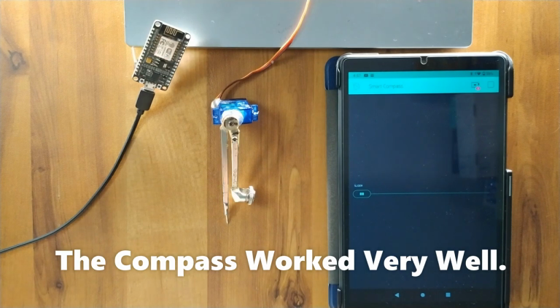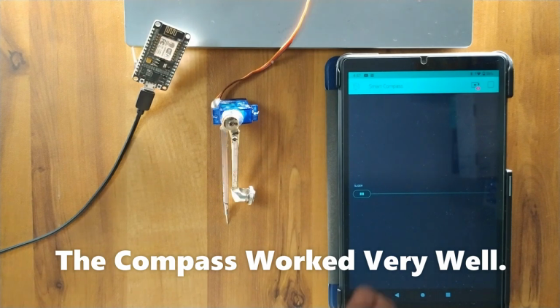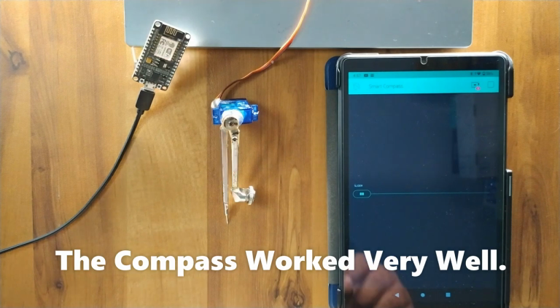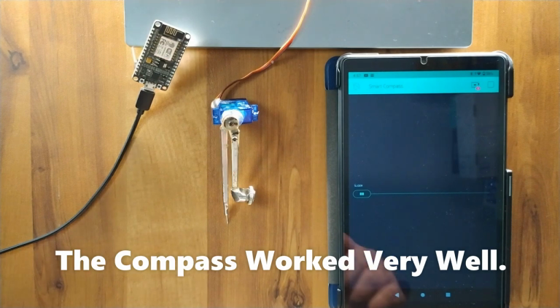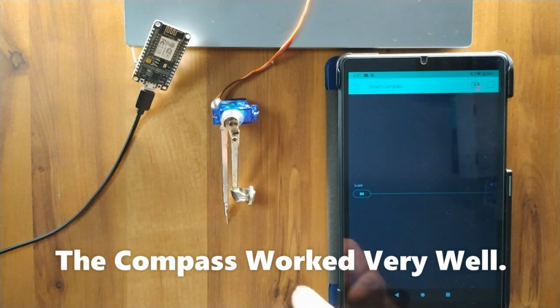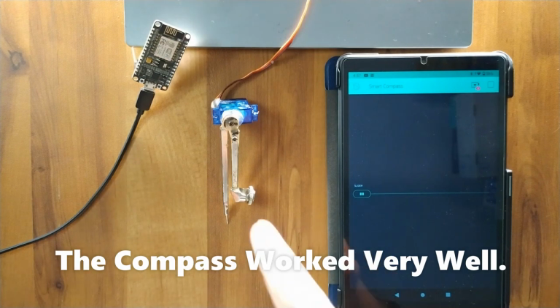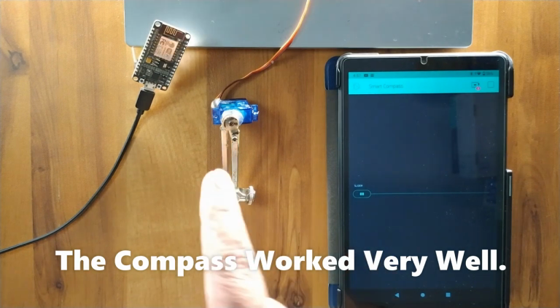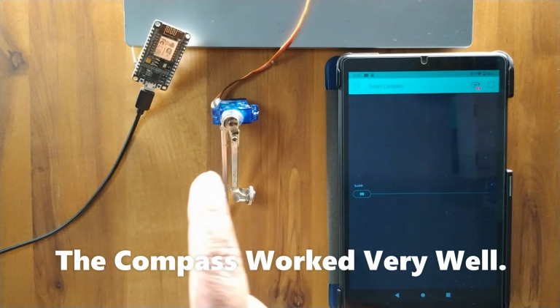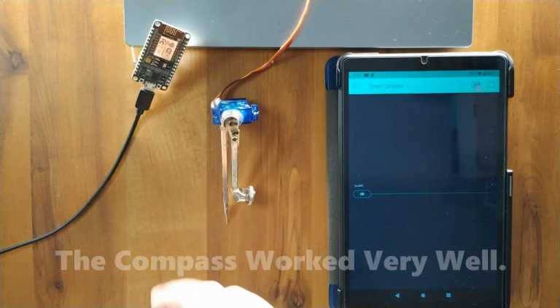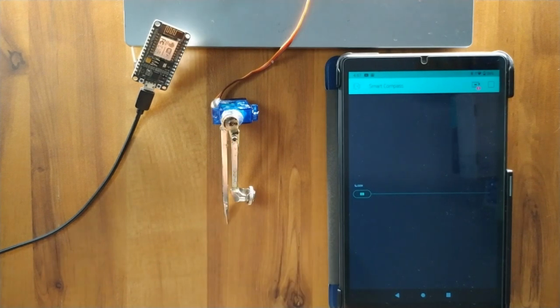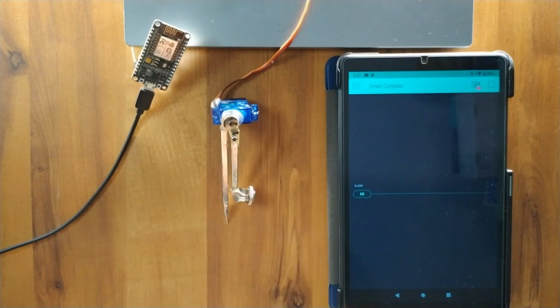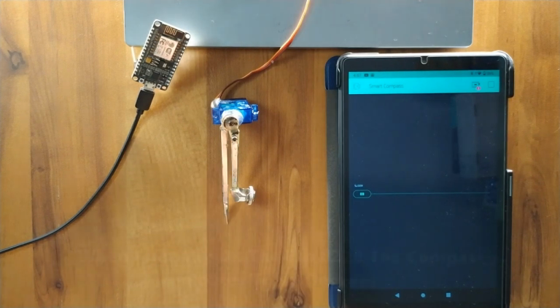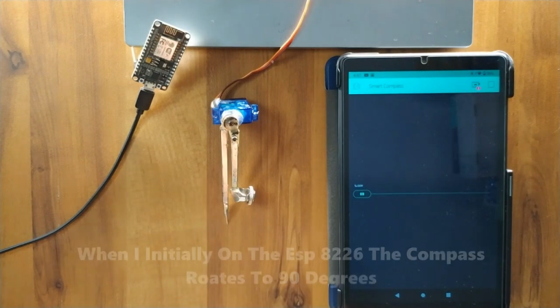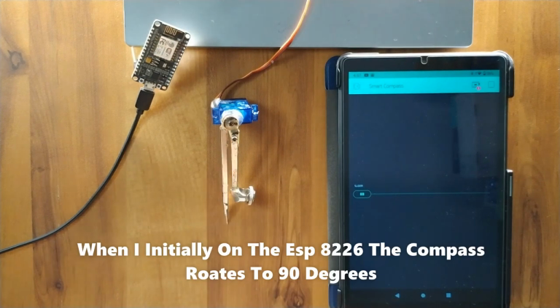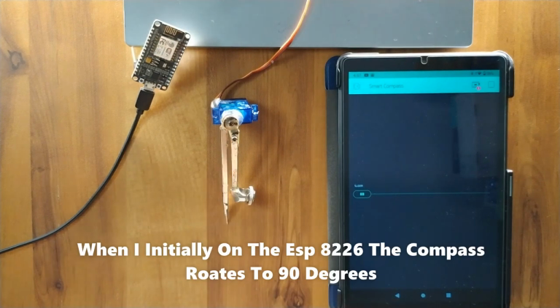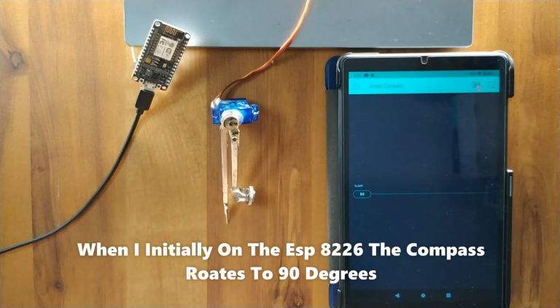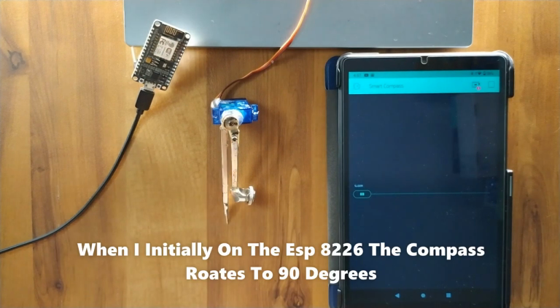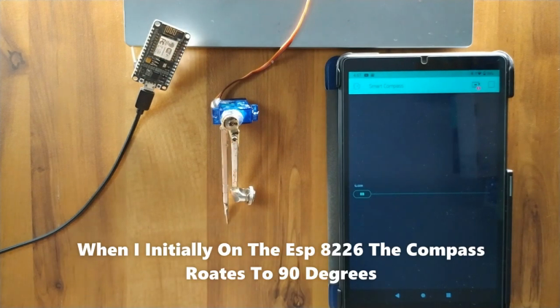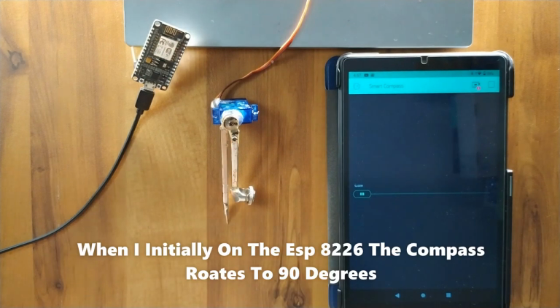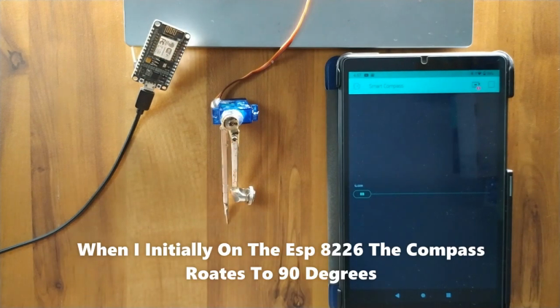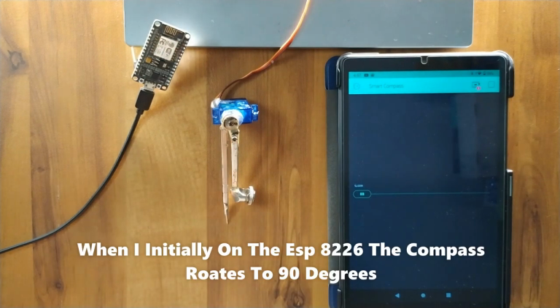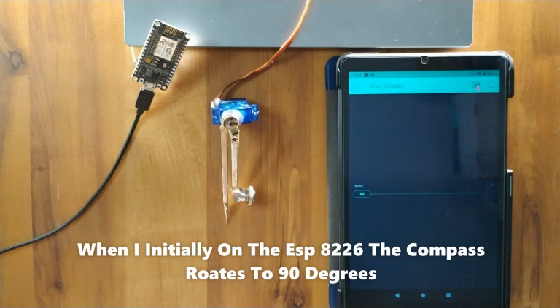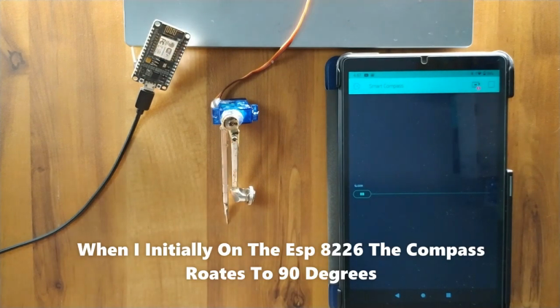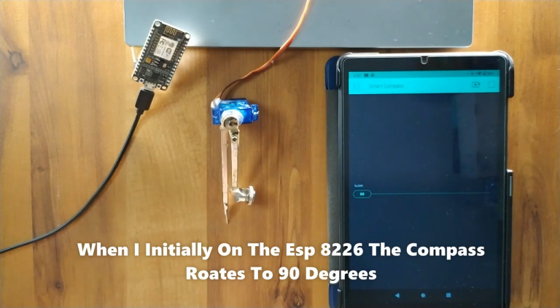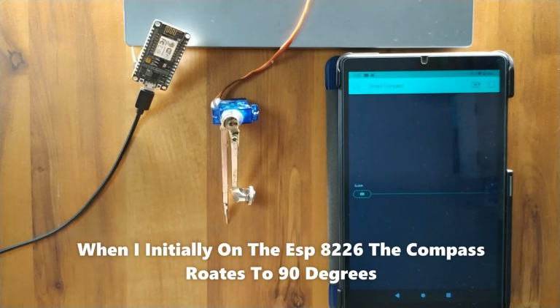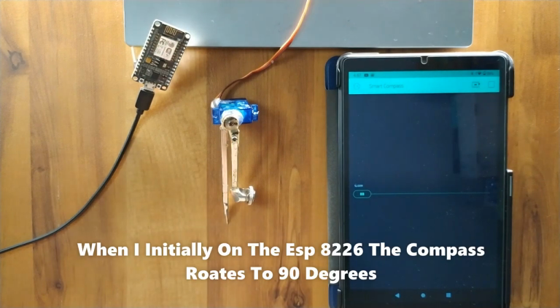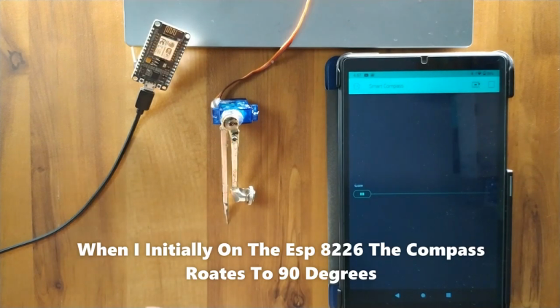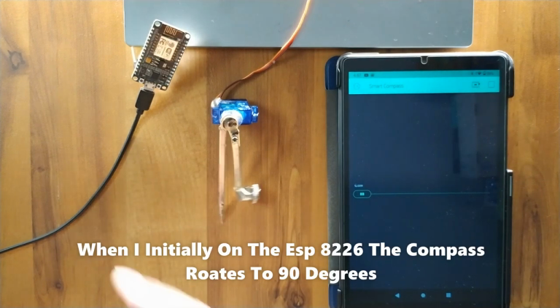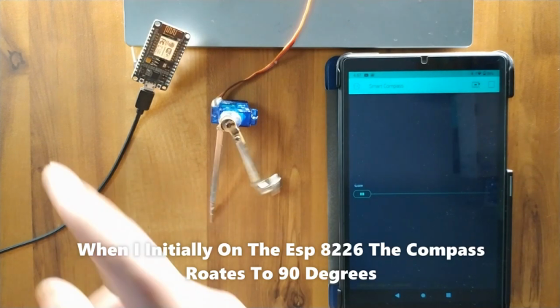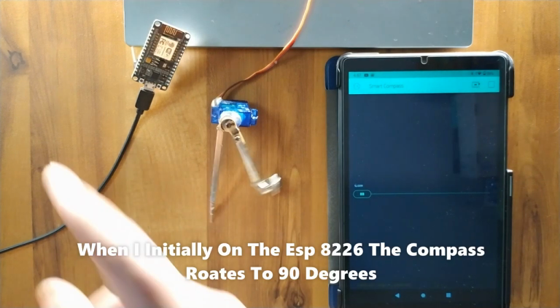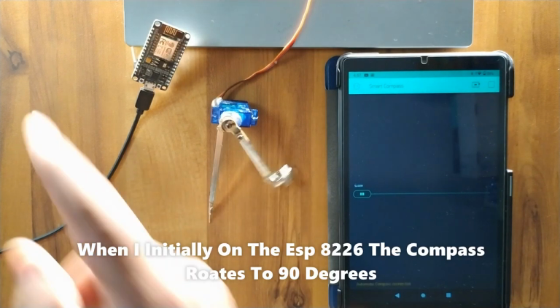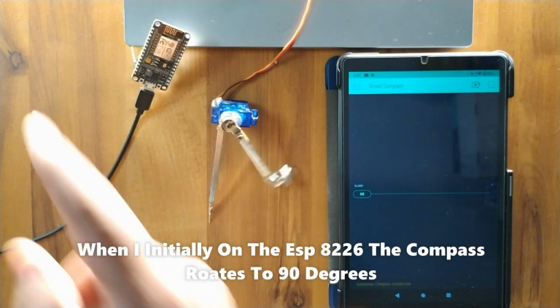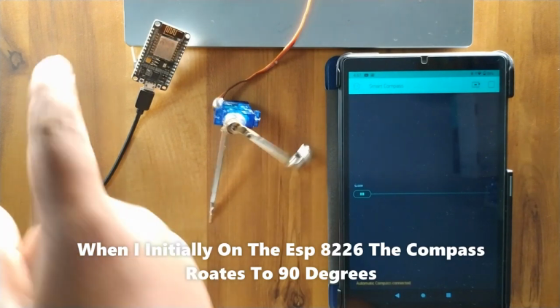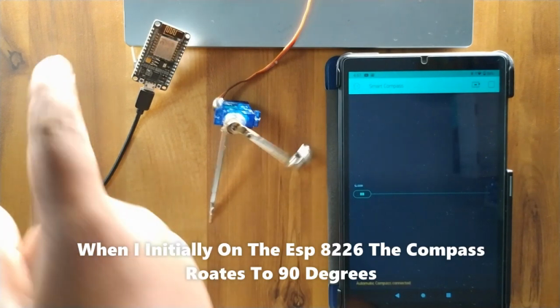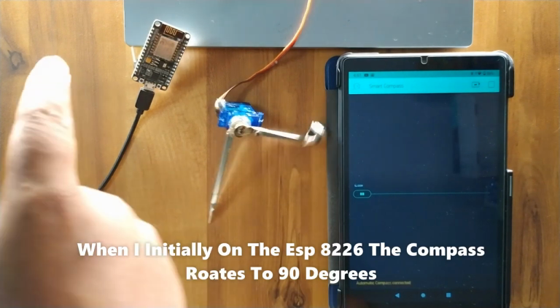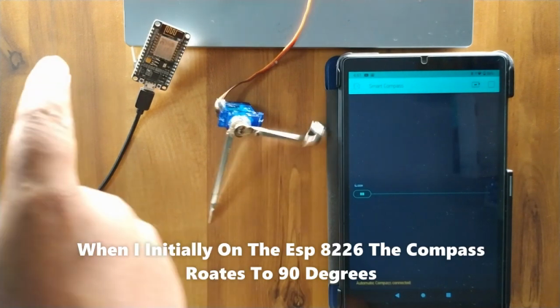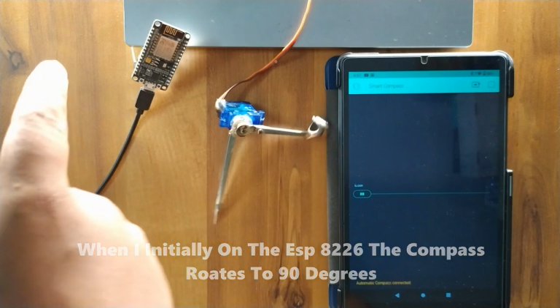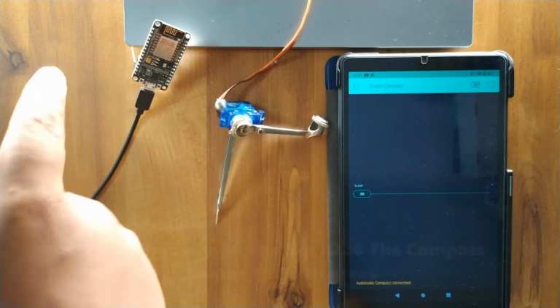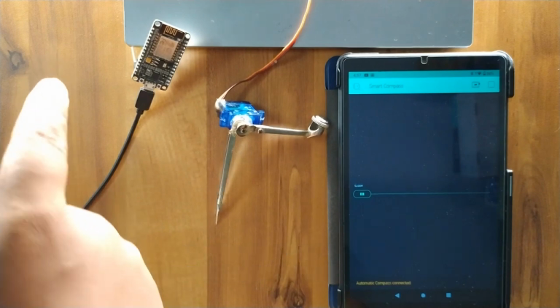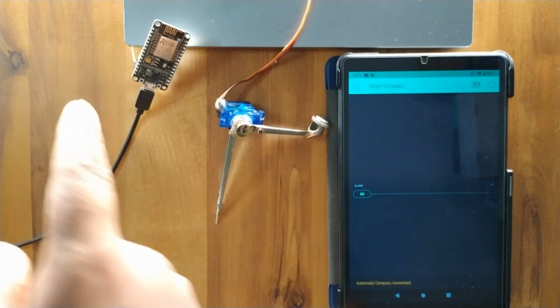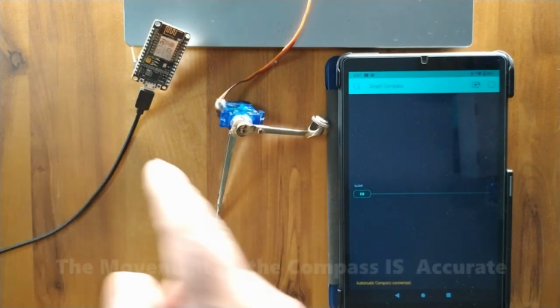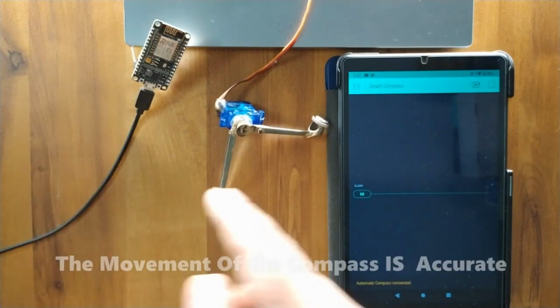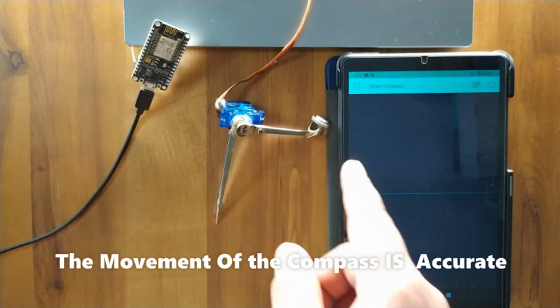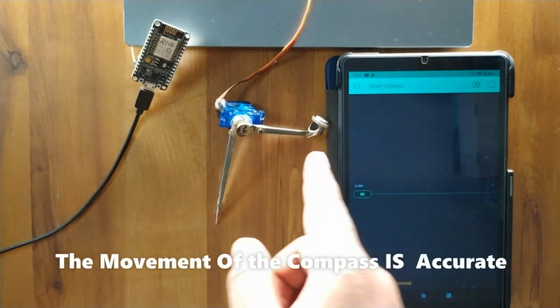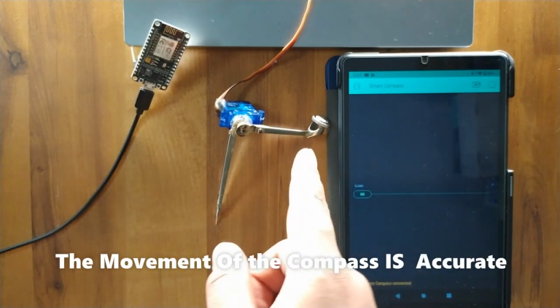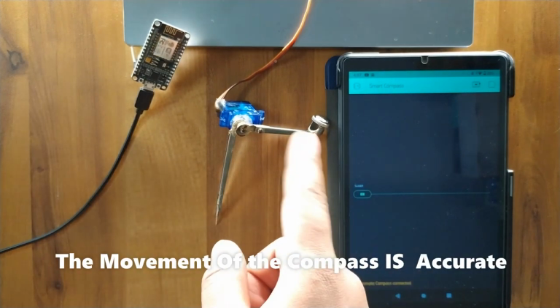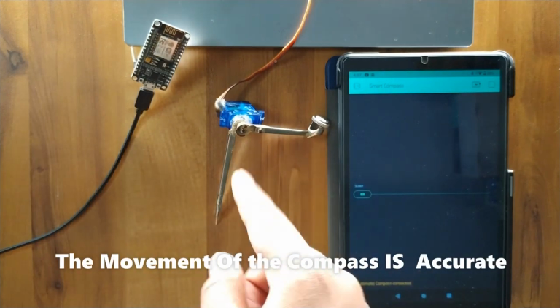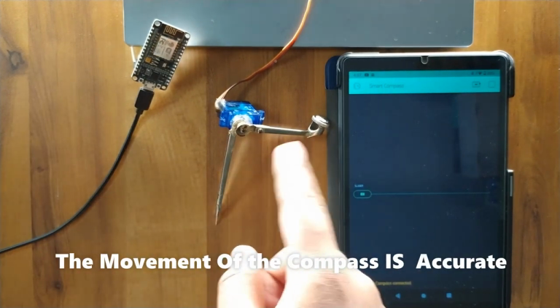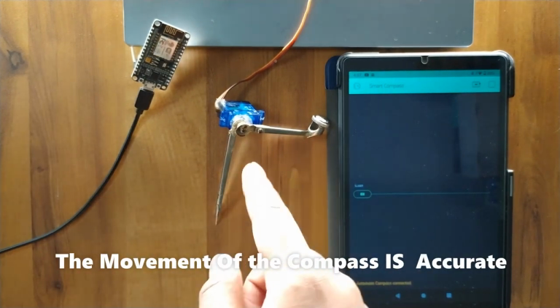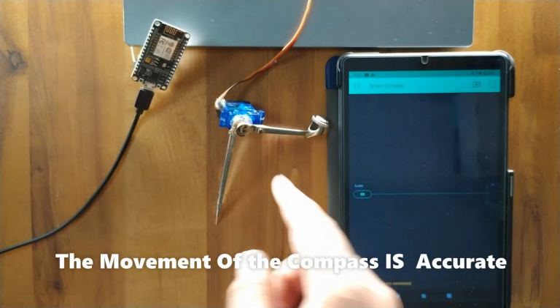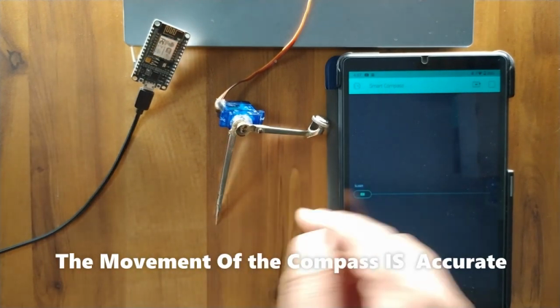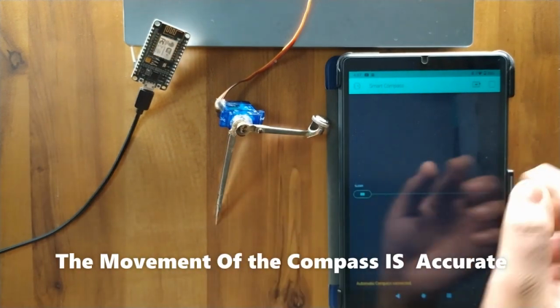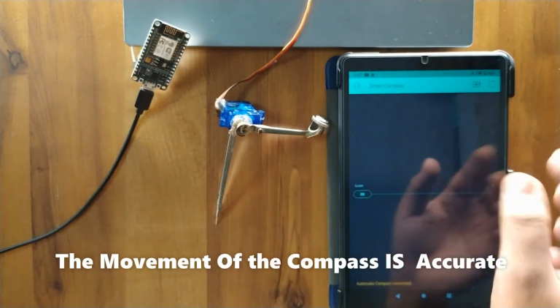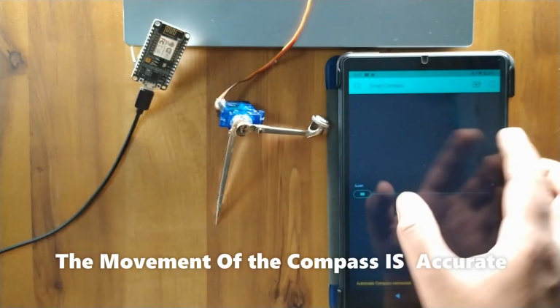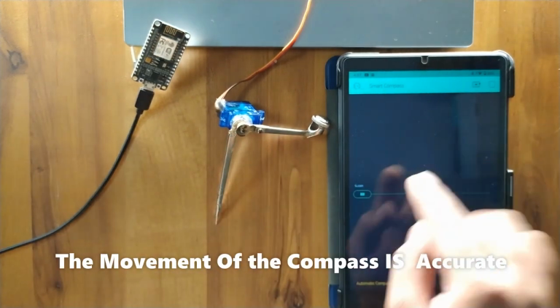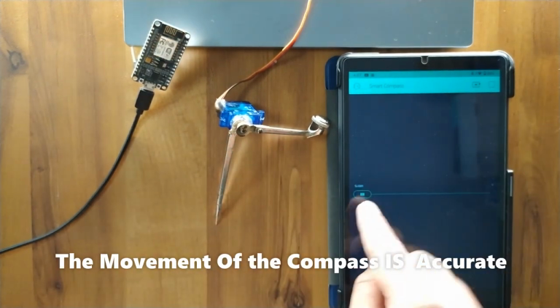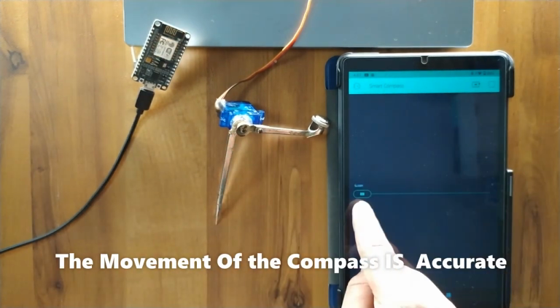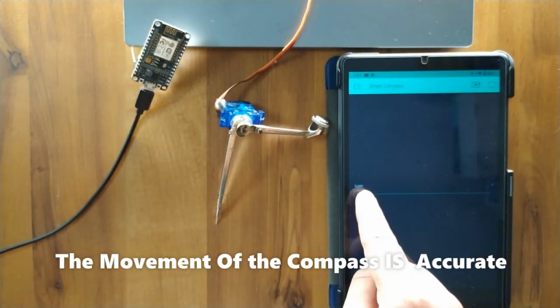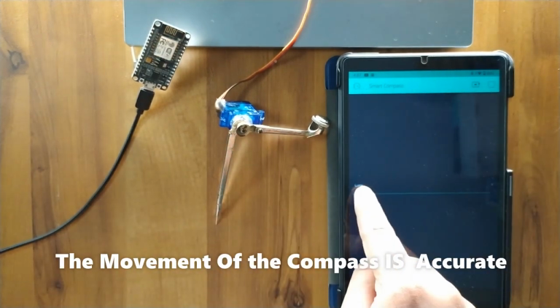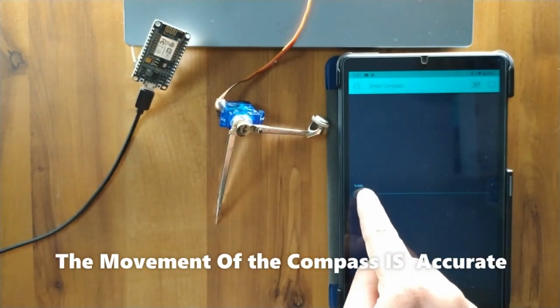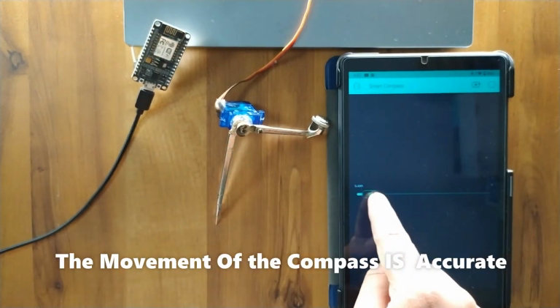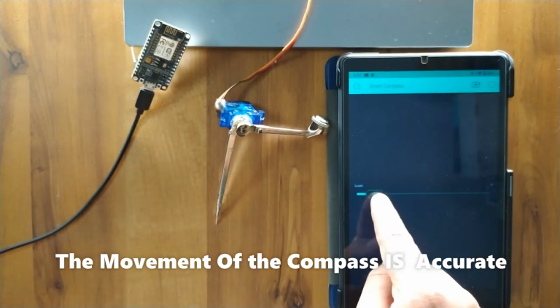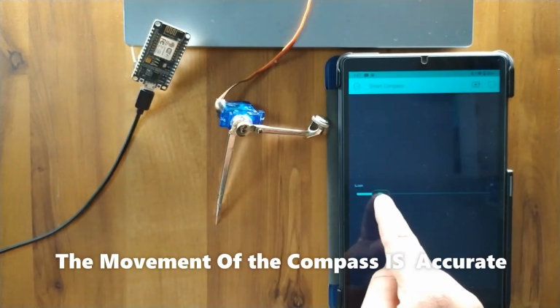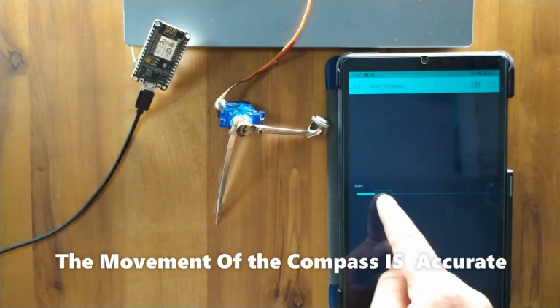When I initially powered the ESP8266, the compass rotated to 90 degrees. The movement of the compass is accurate.